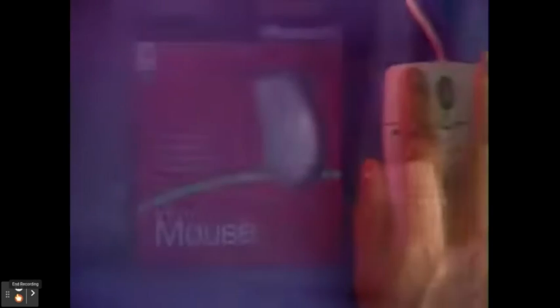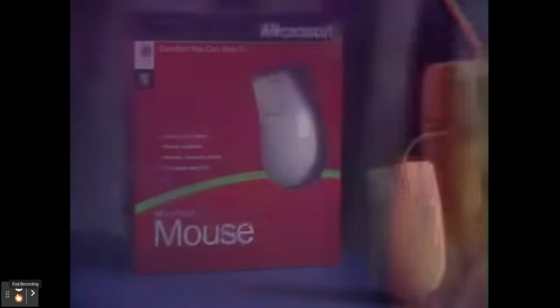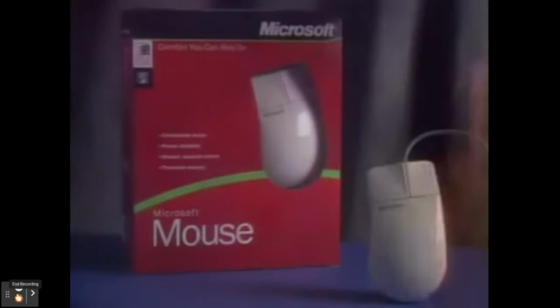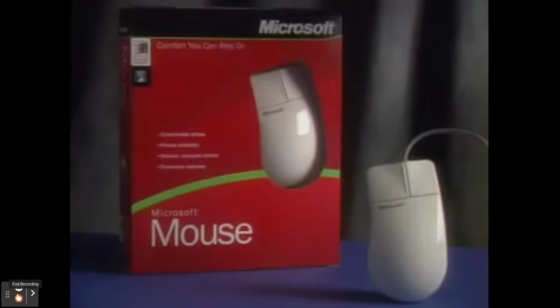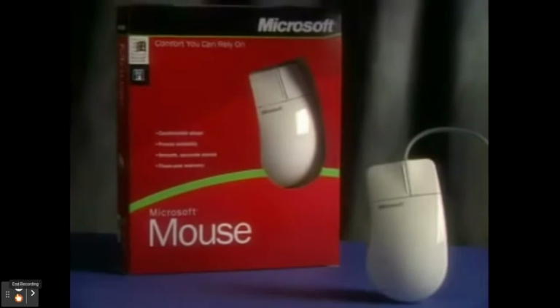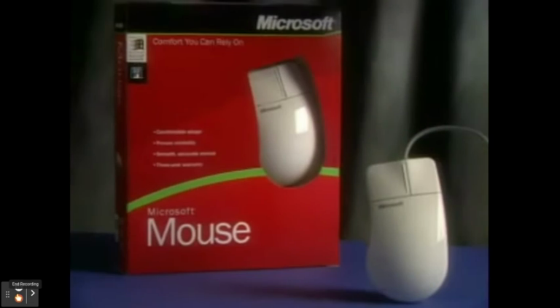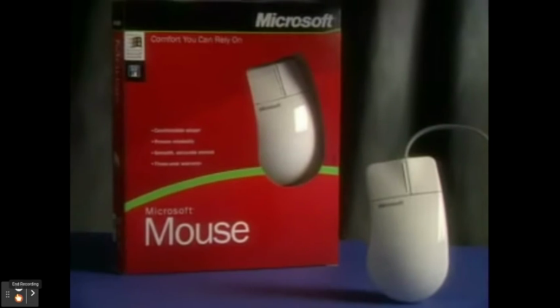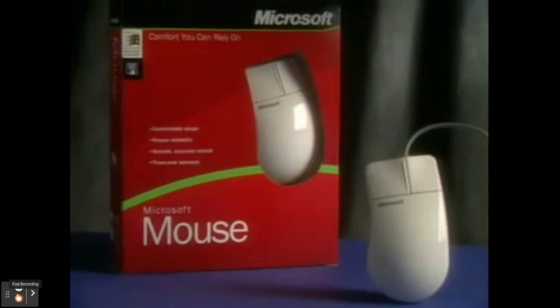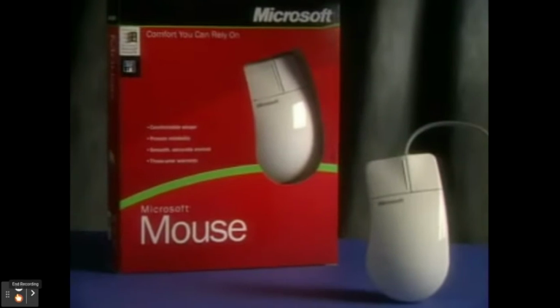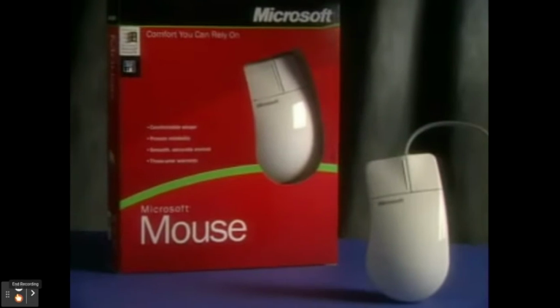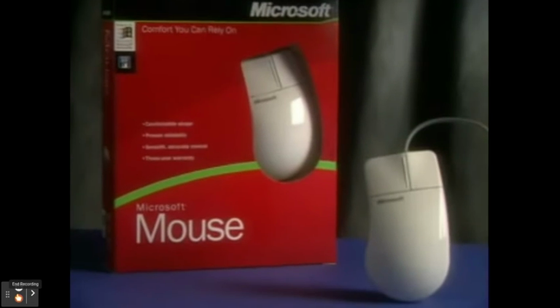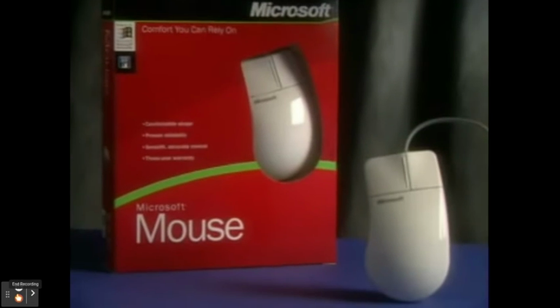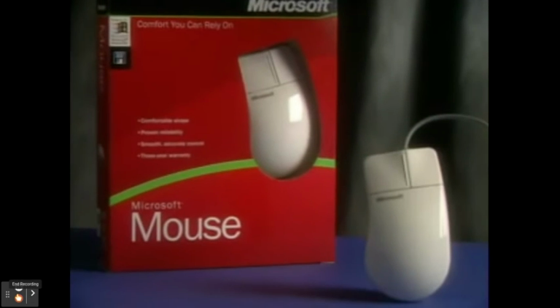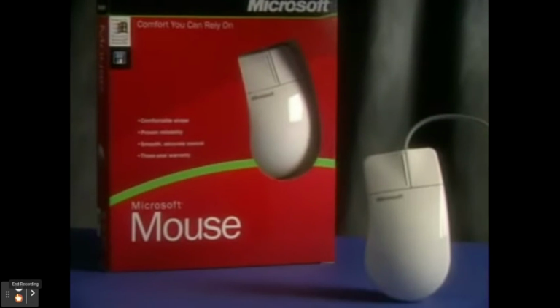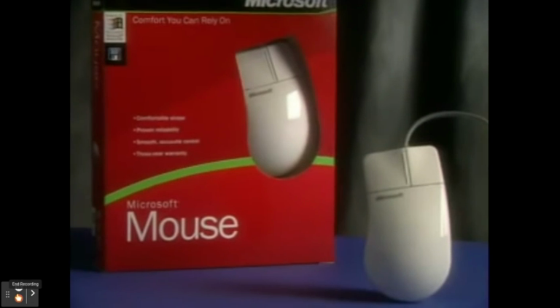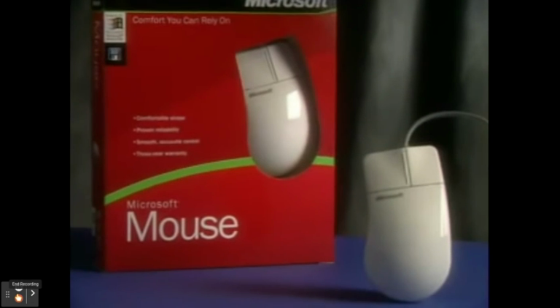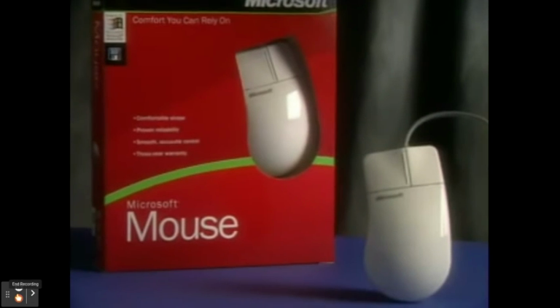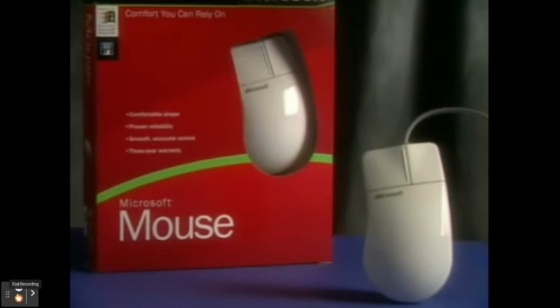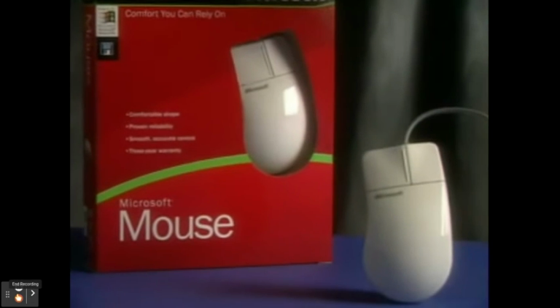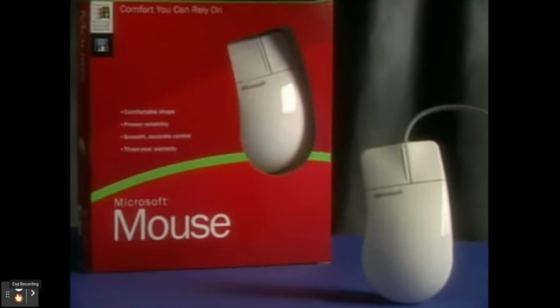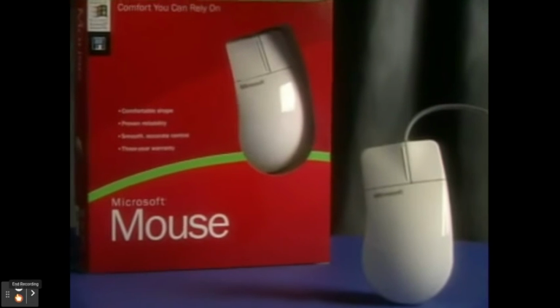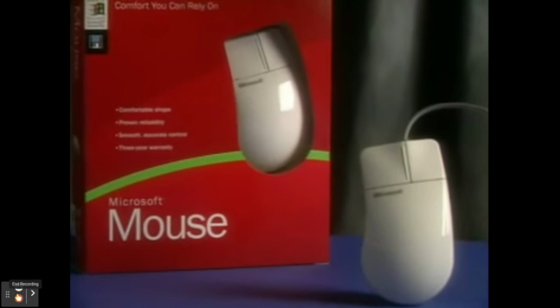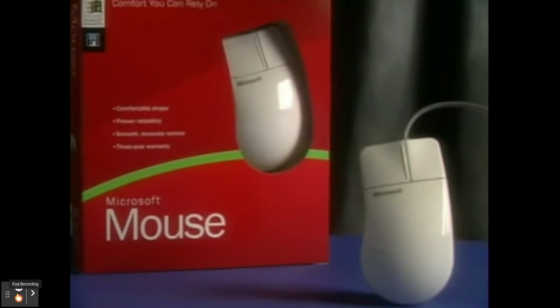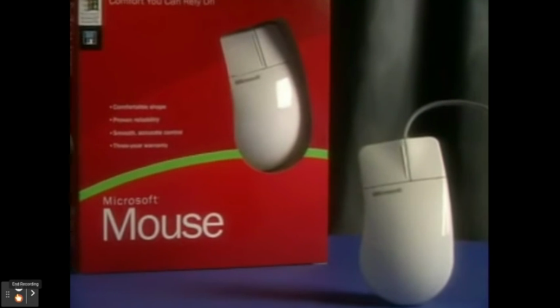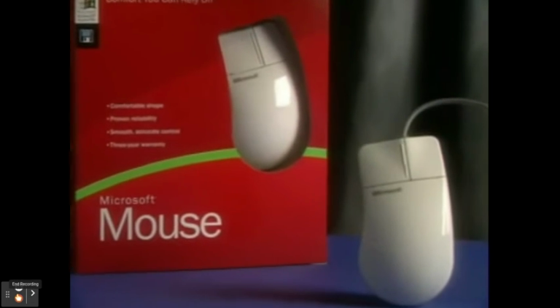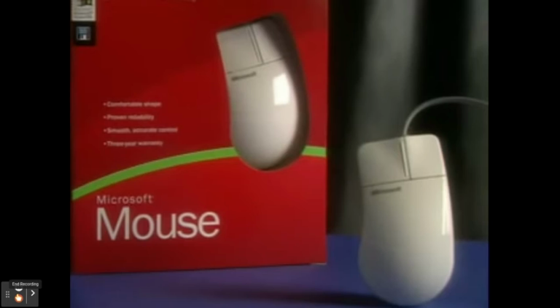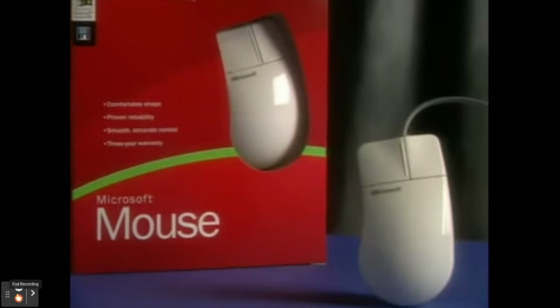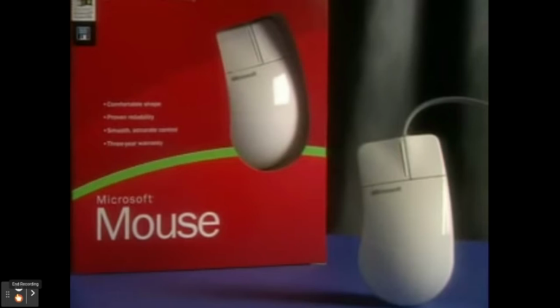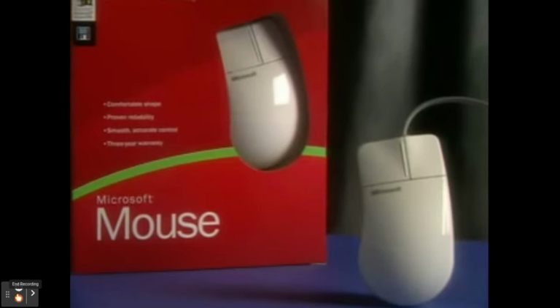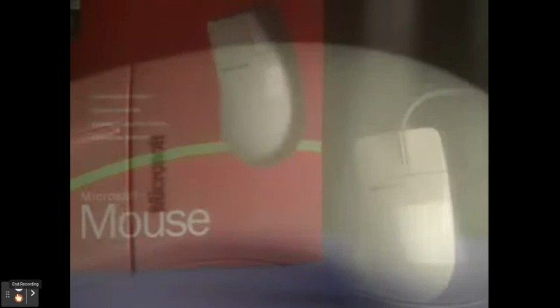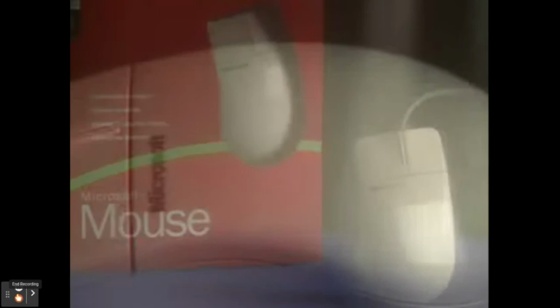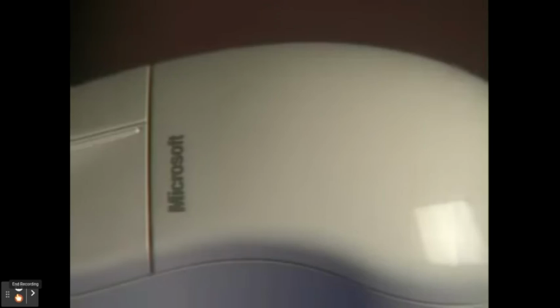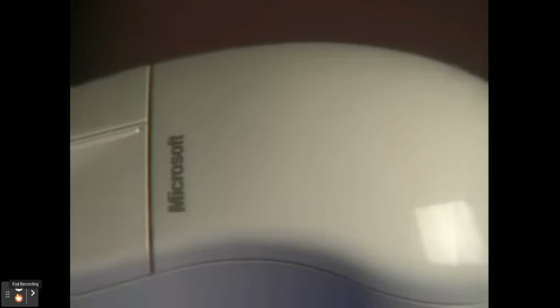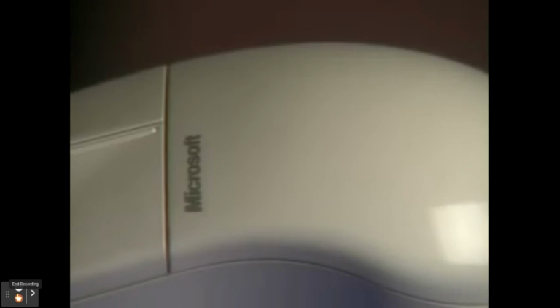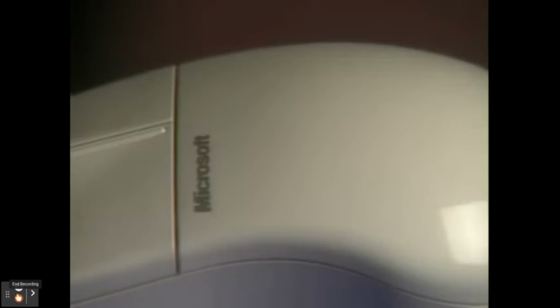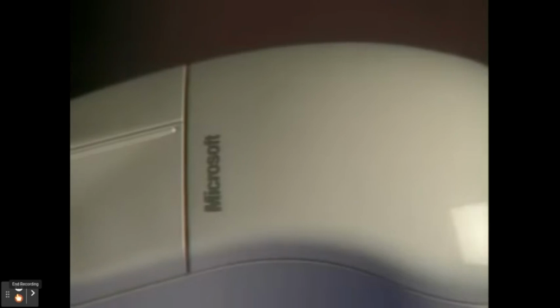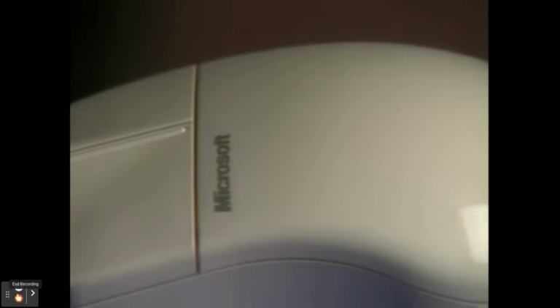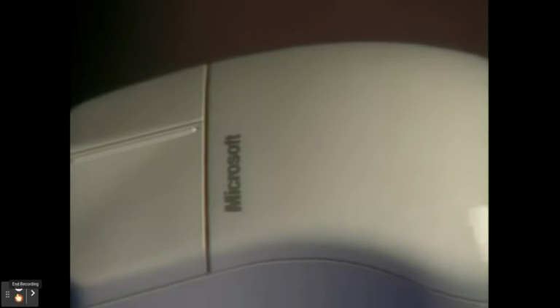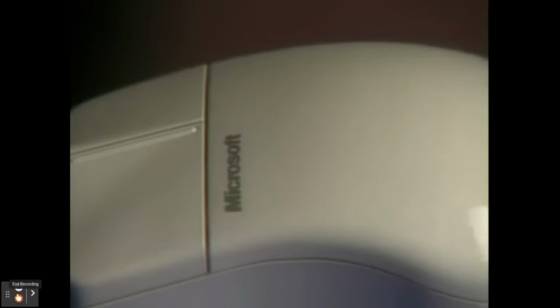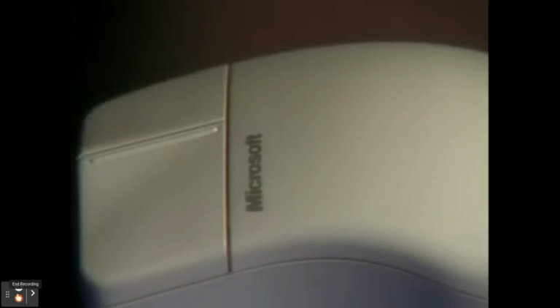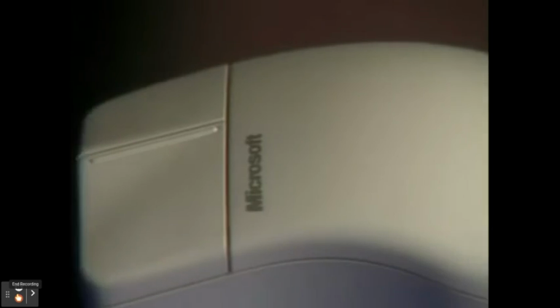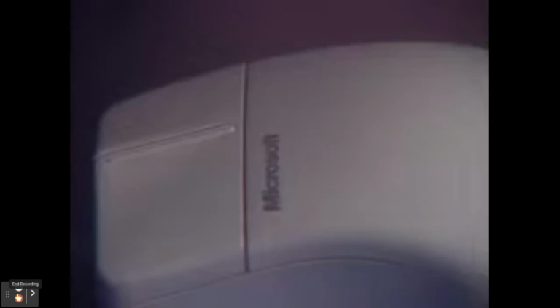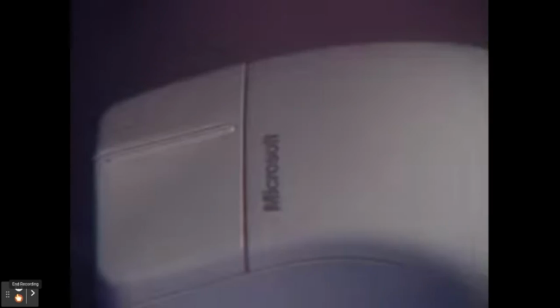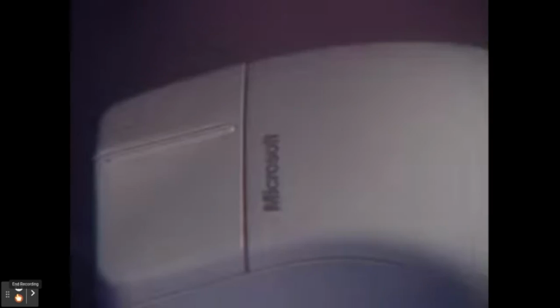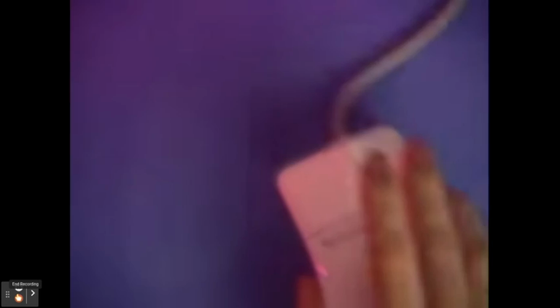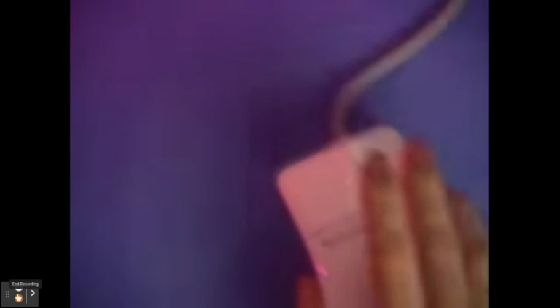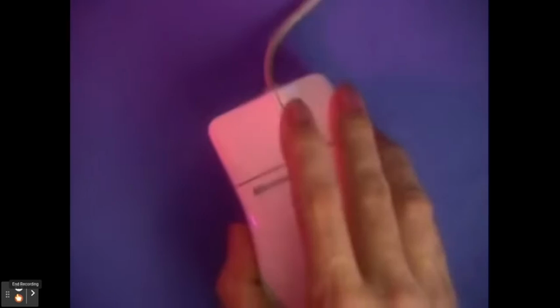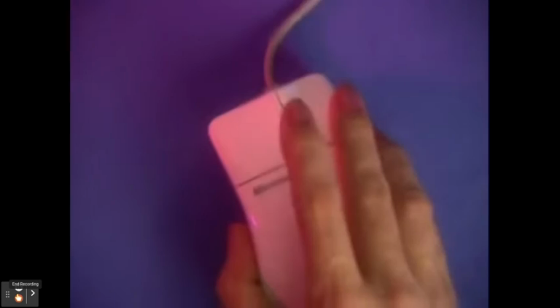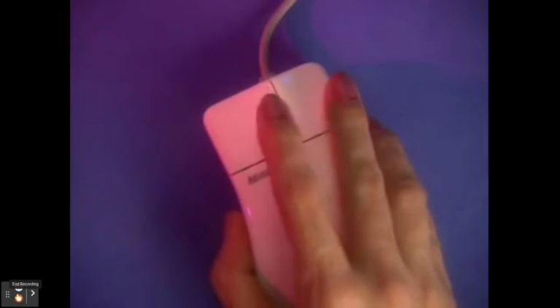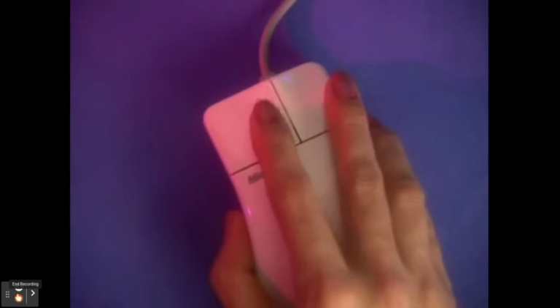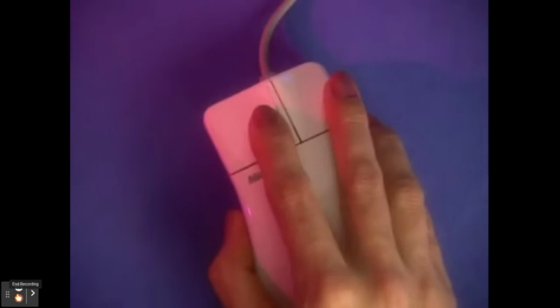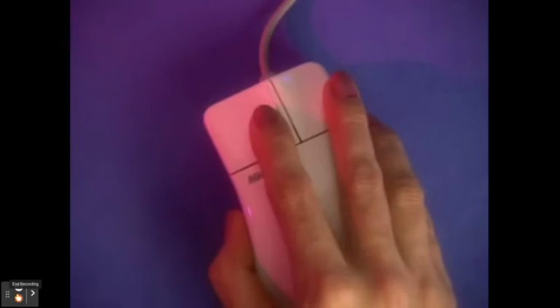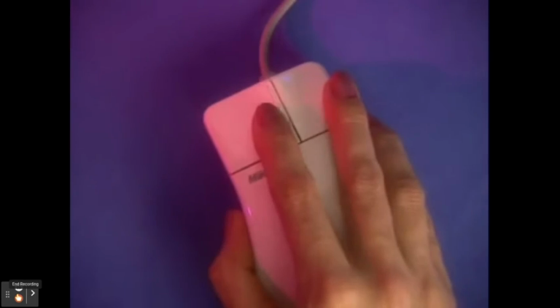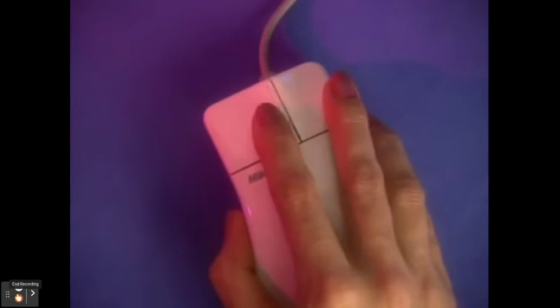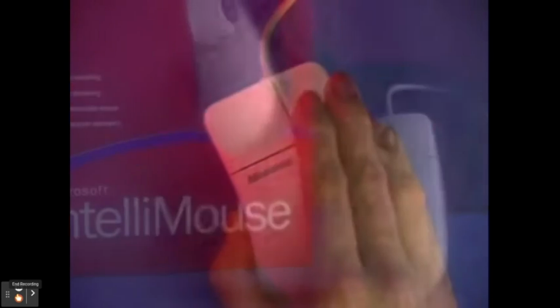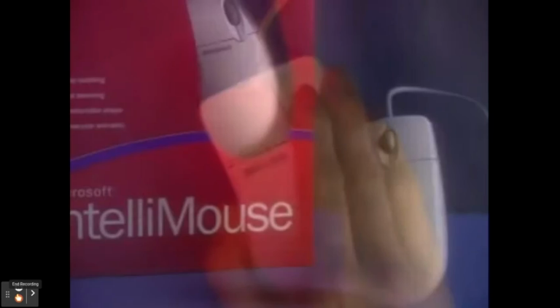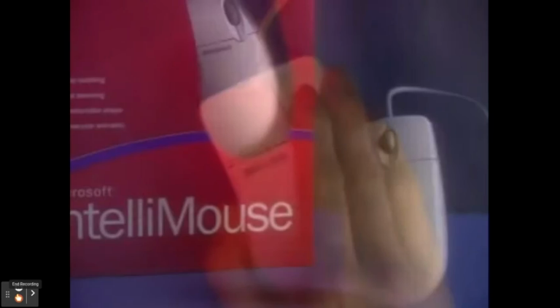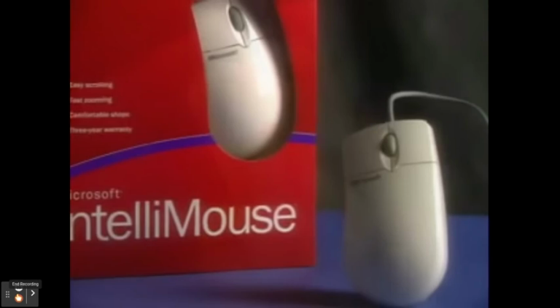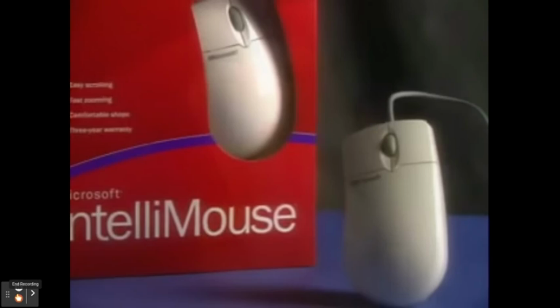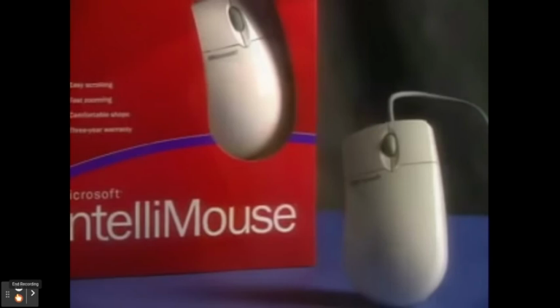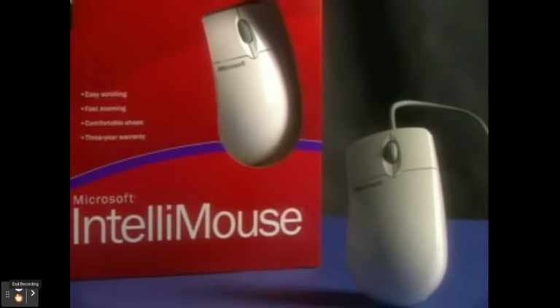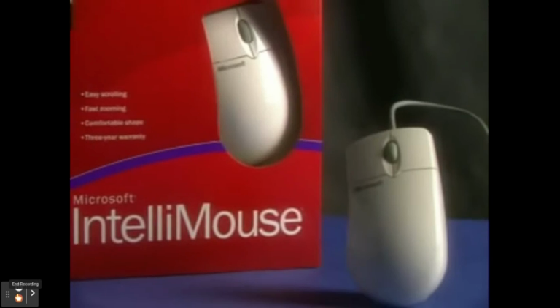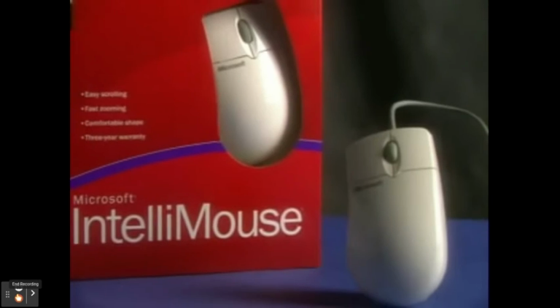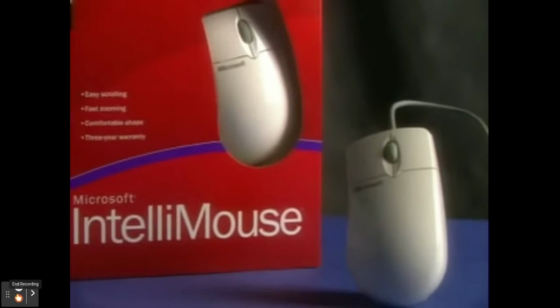For comfort, millions rely on the Microsoft Mouse, designed to fit the palm of your hand.